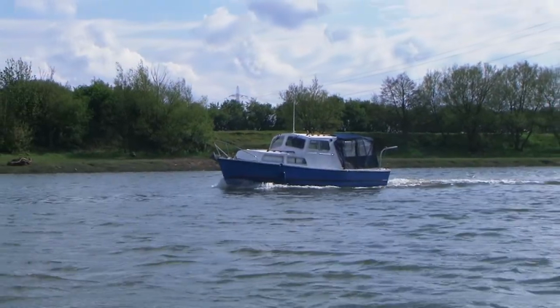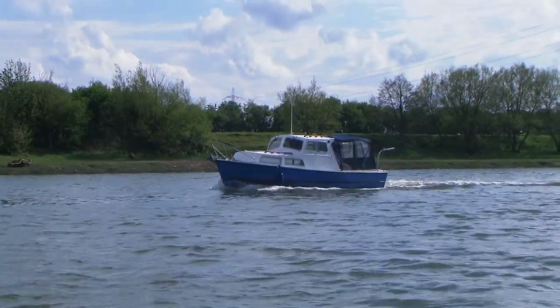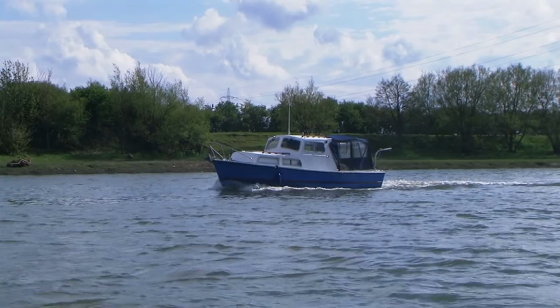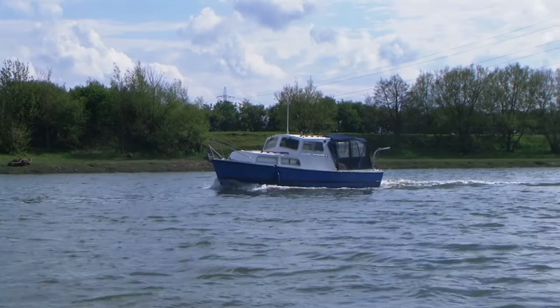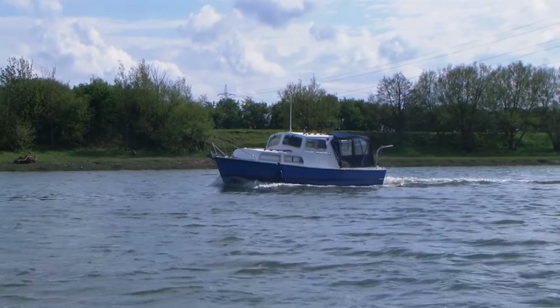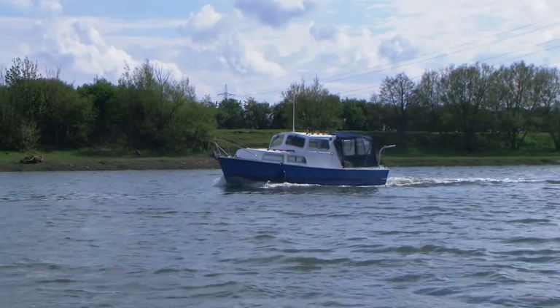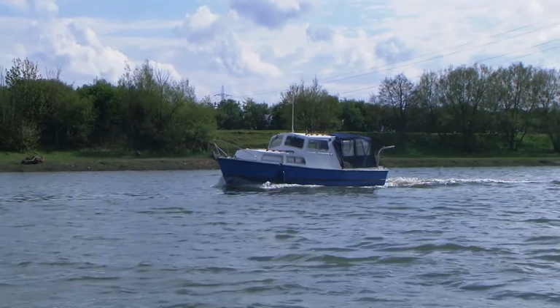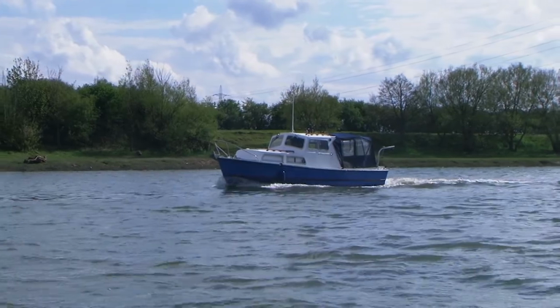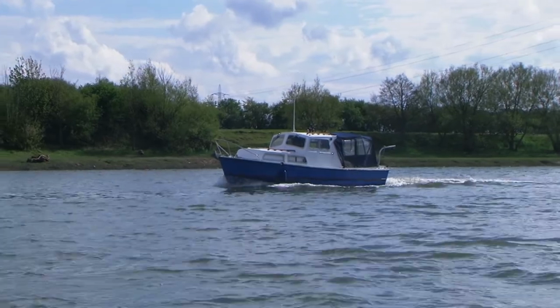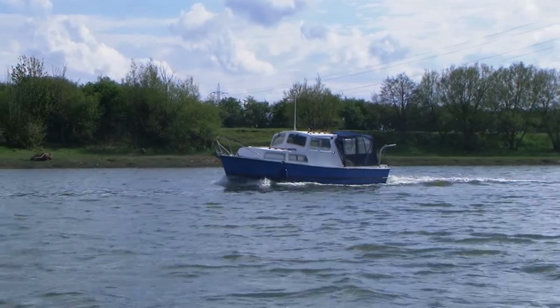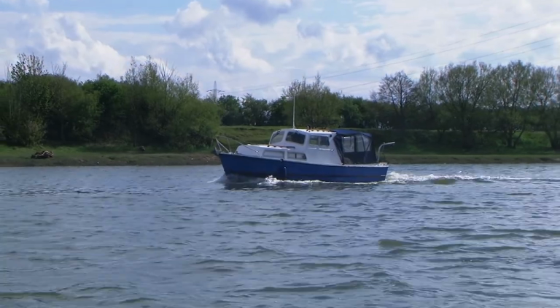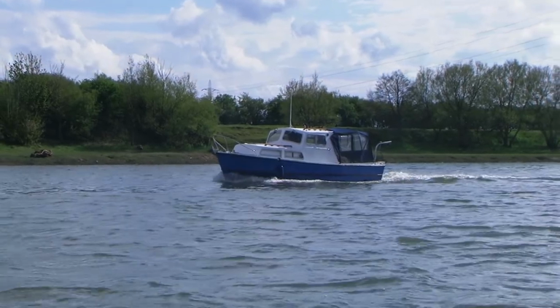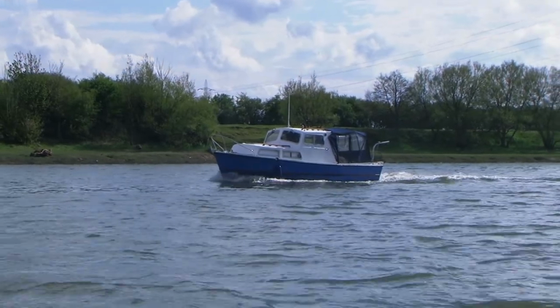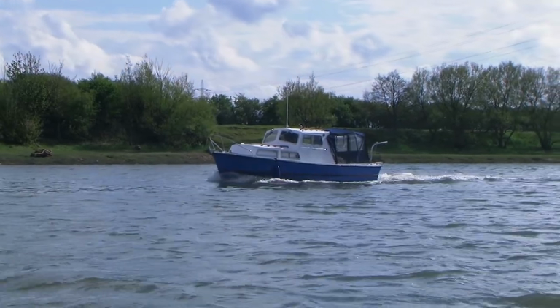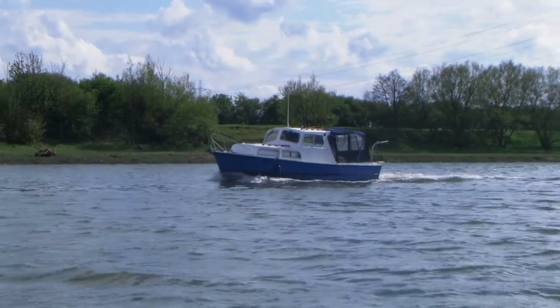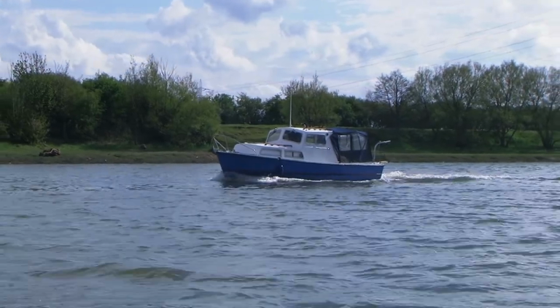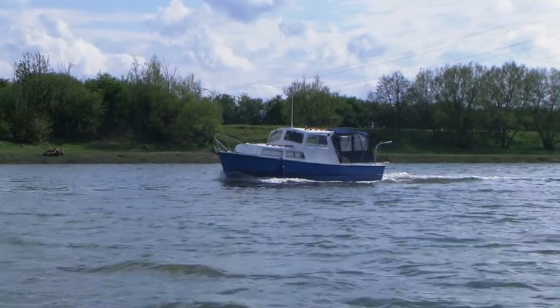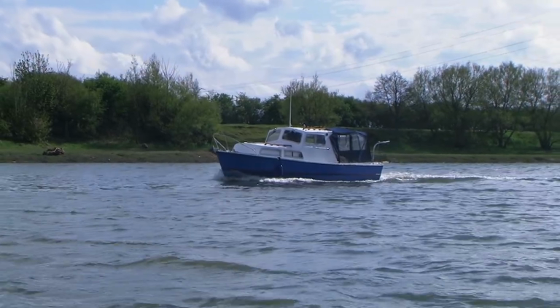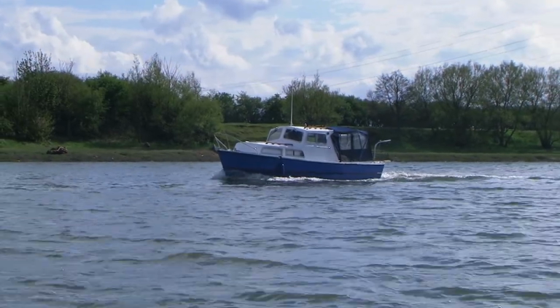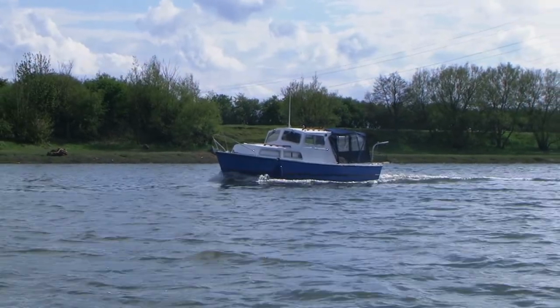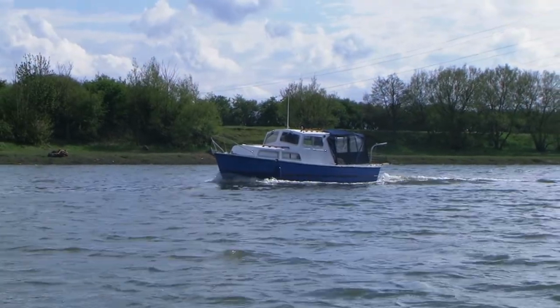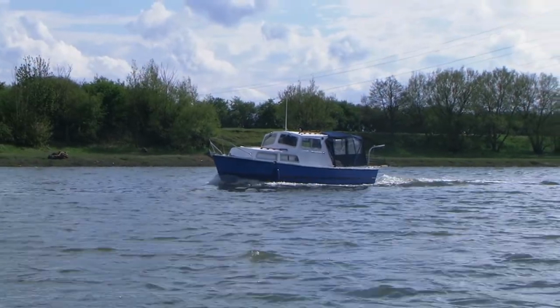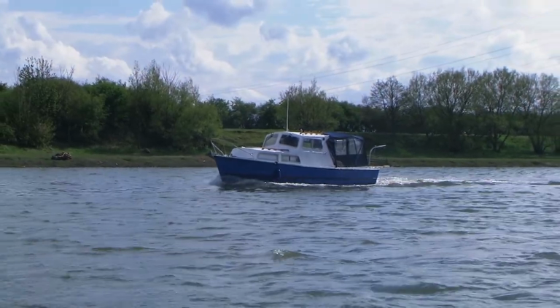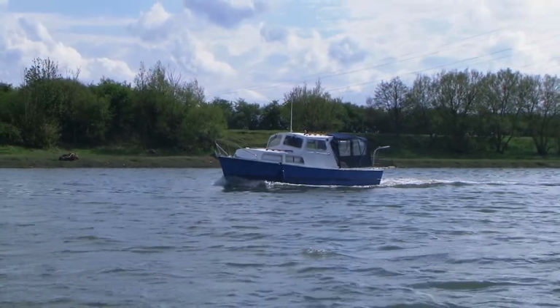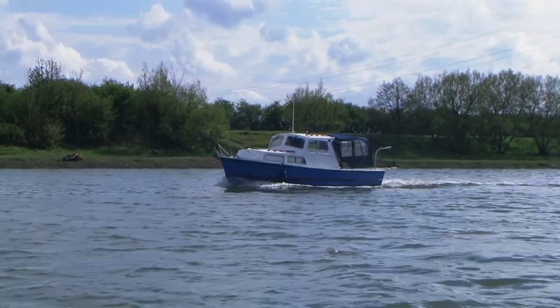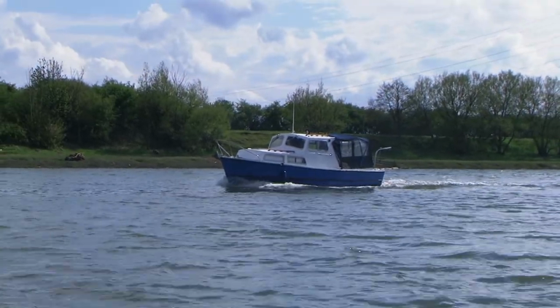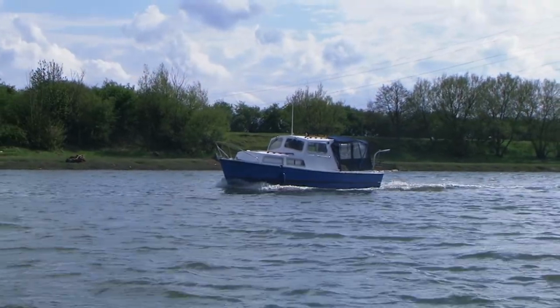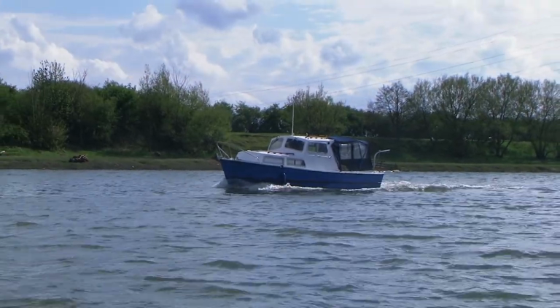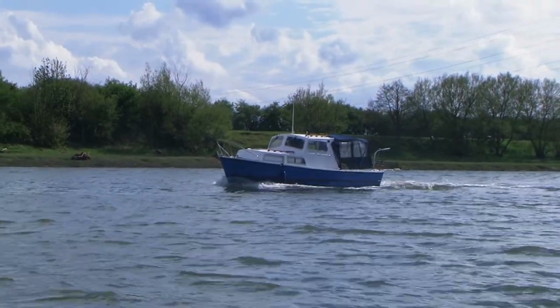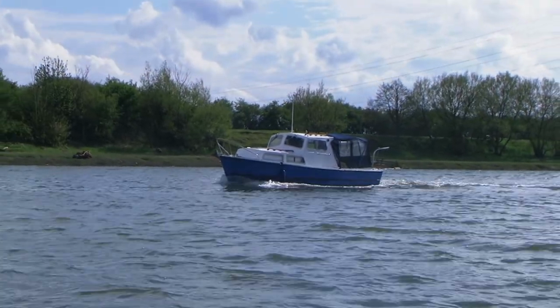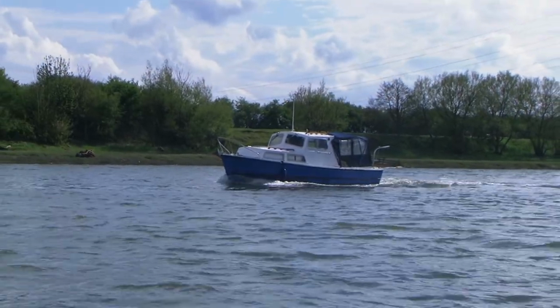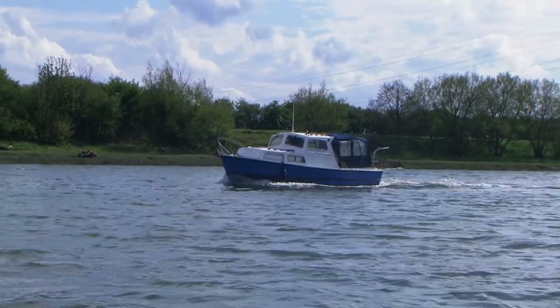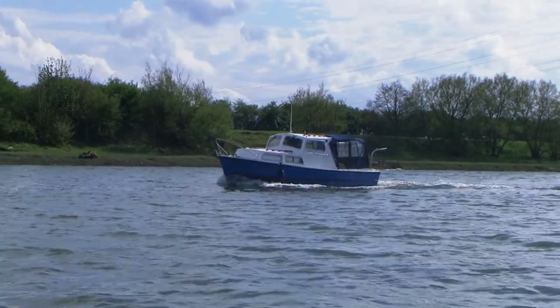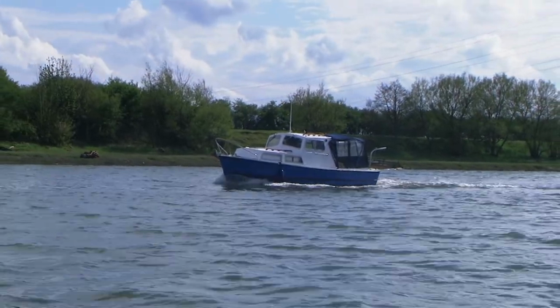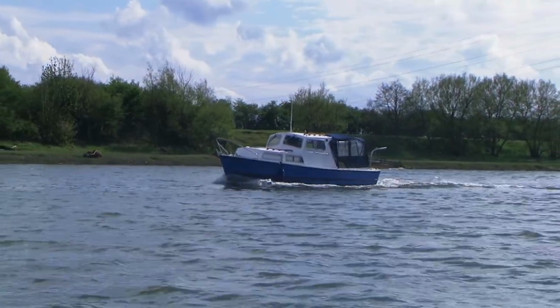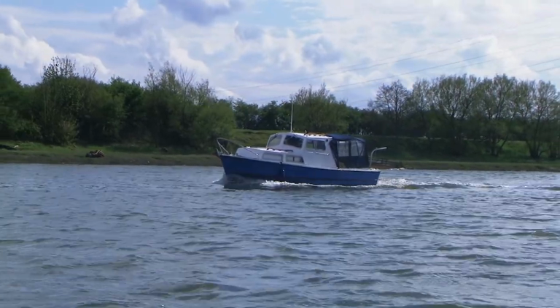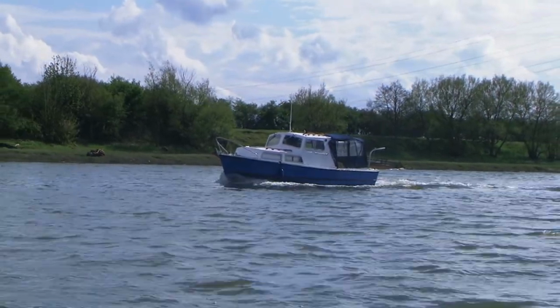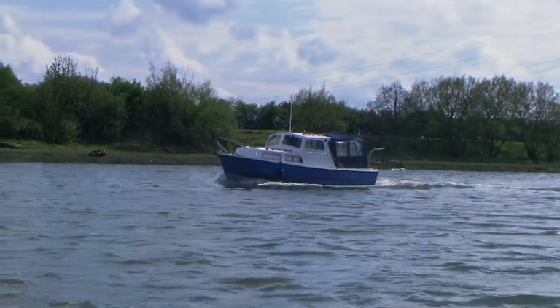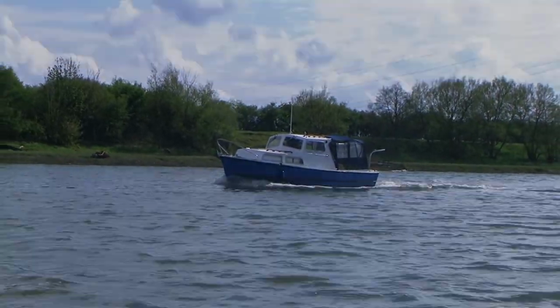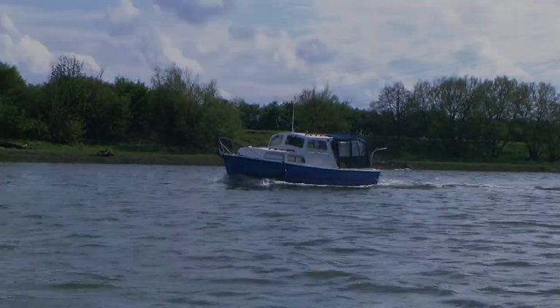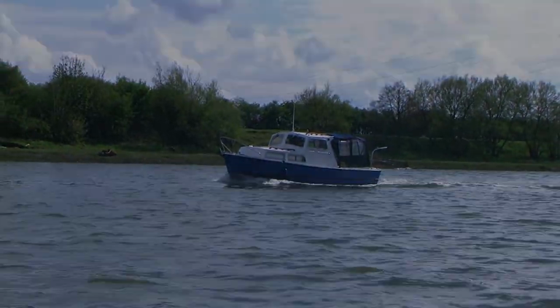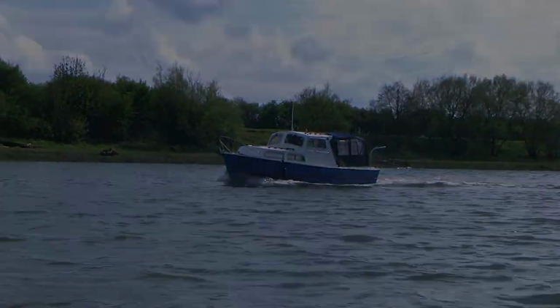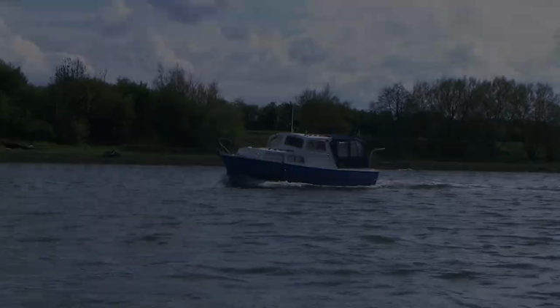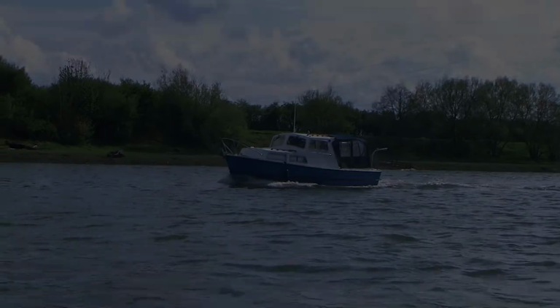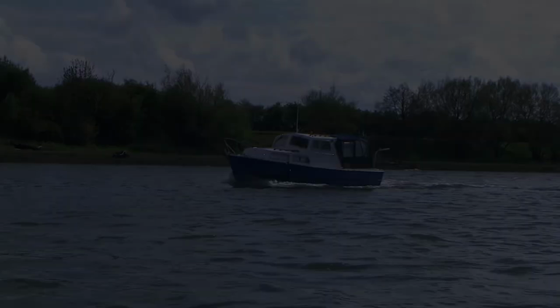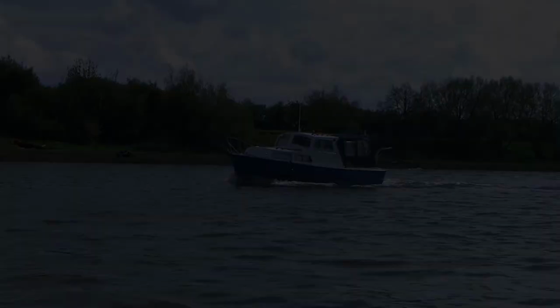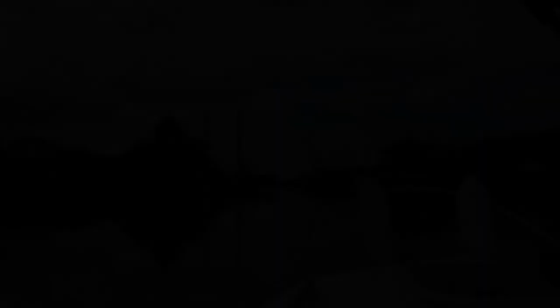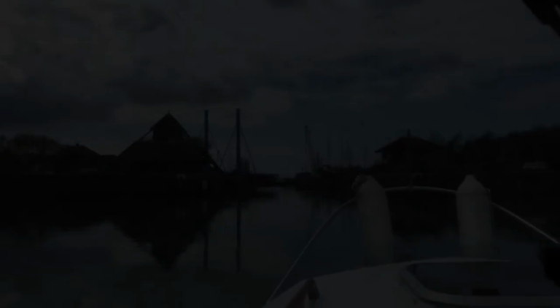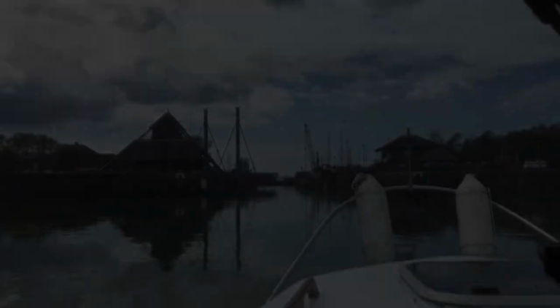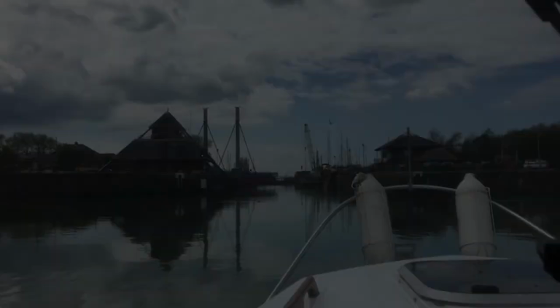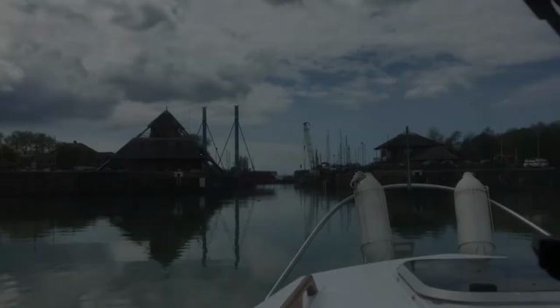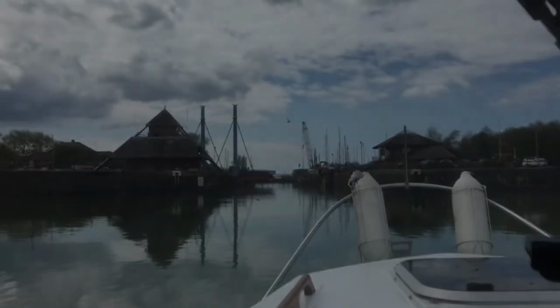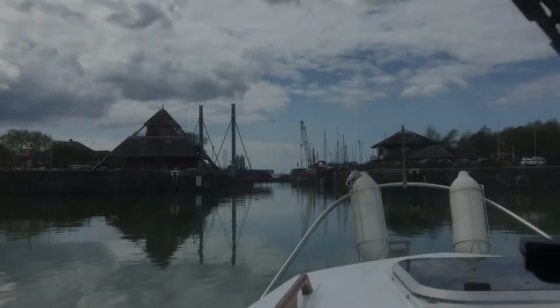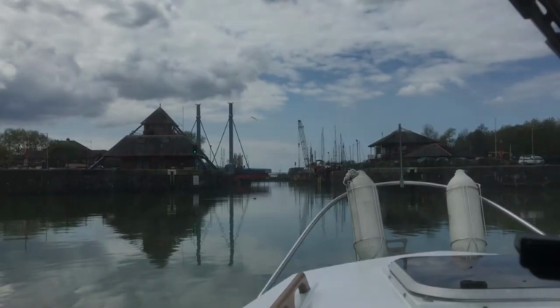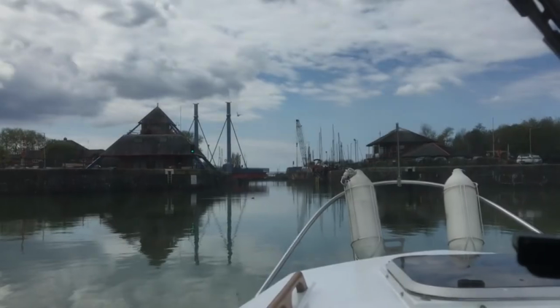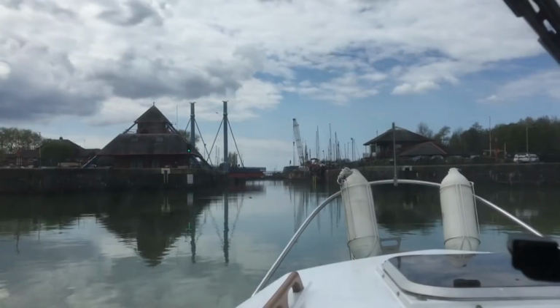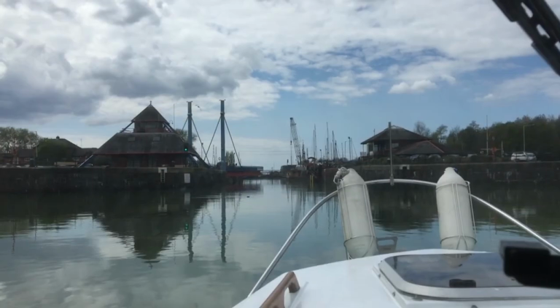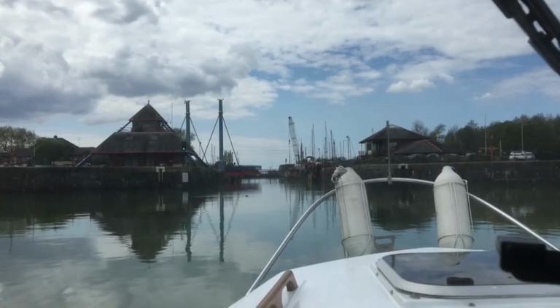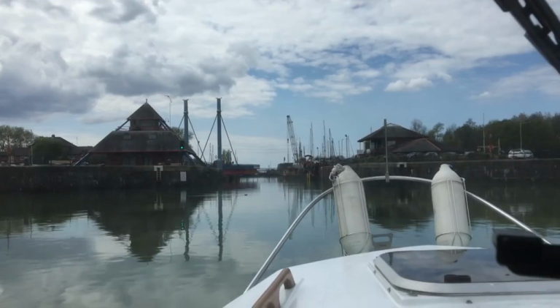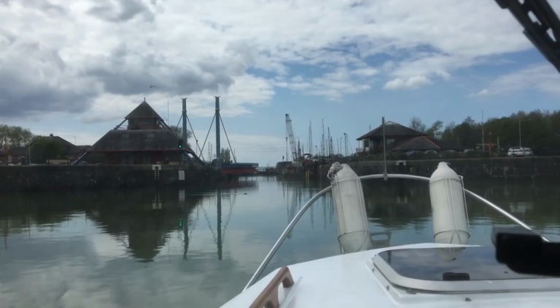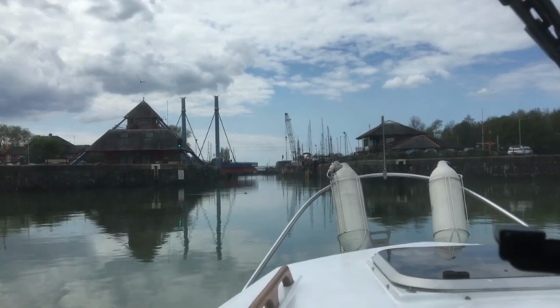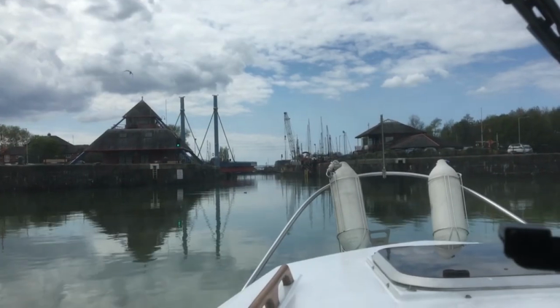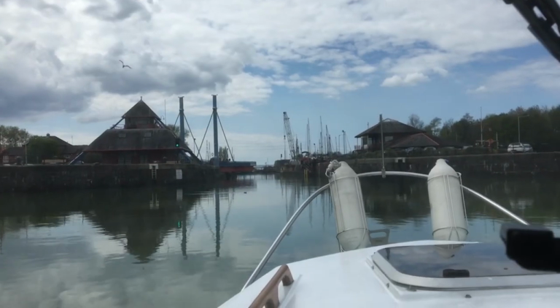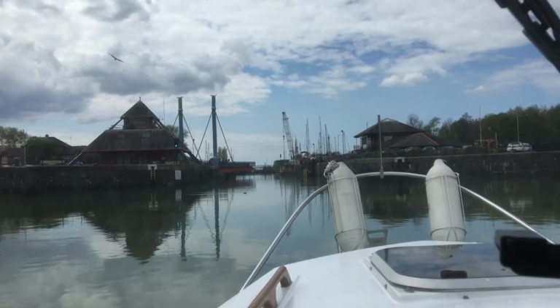We have an almost identical running mate for this weekend's trip, Billy Blue, another Channel Island 22, also based at Preston Marina.